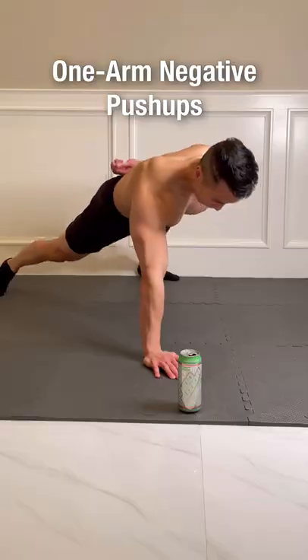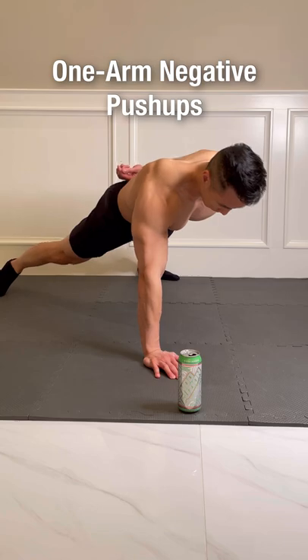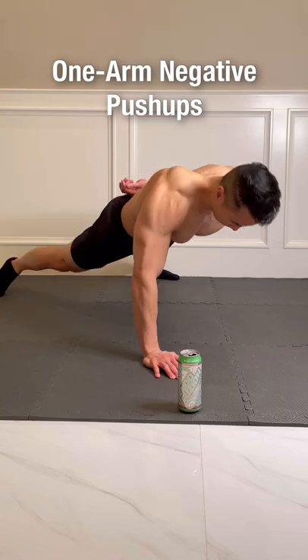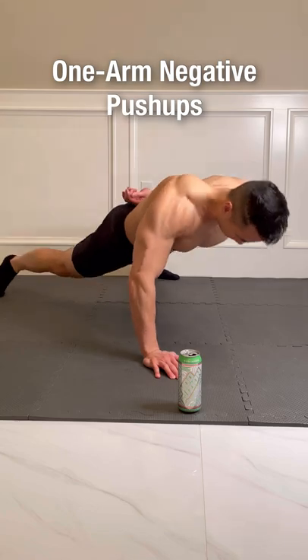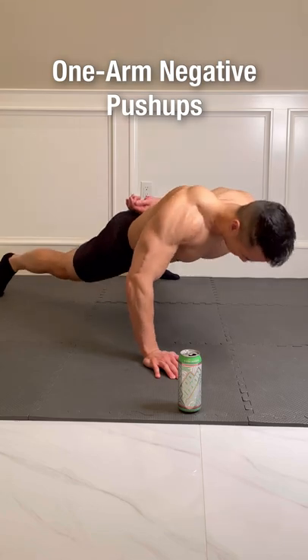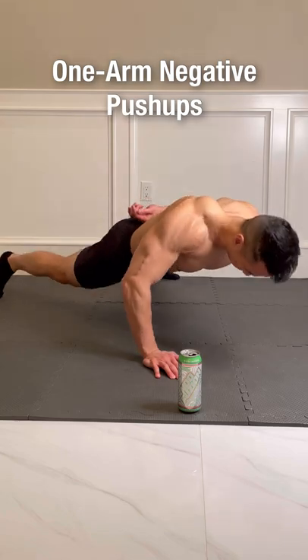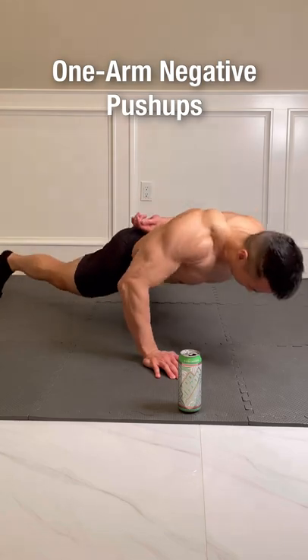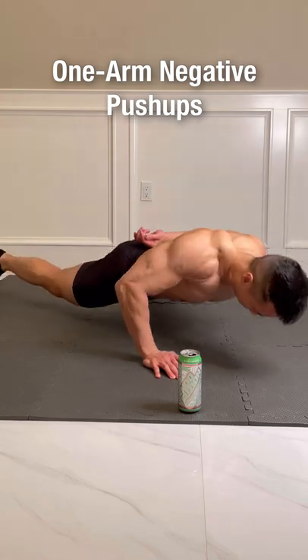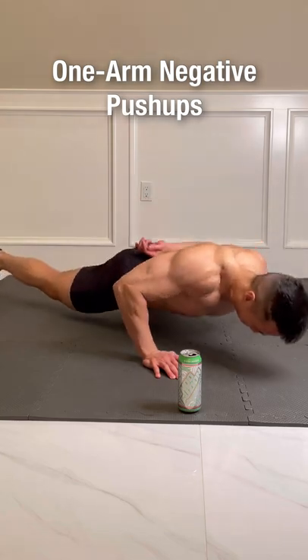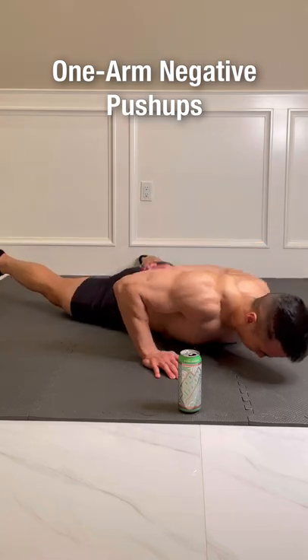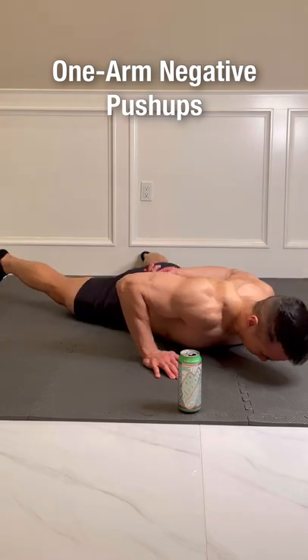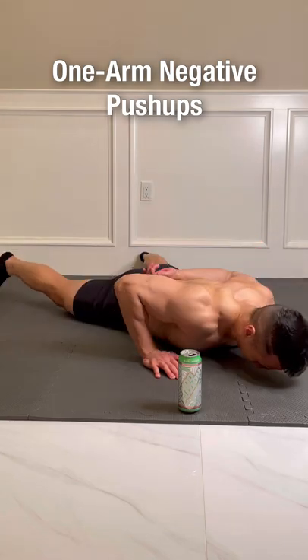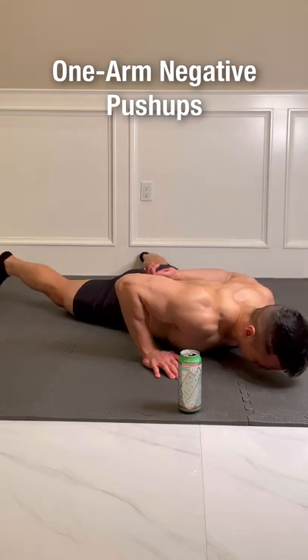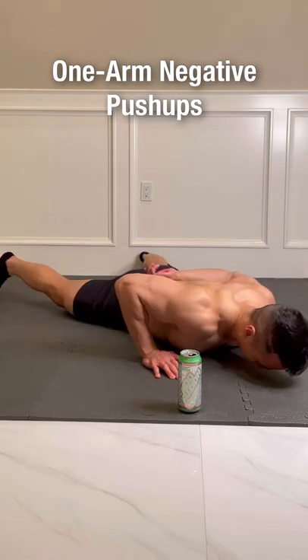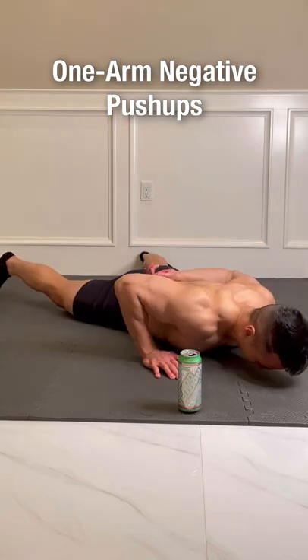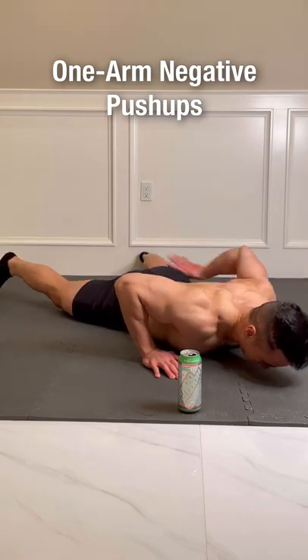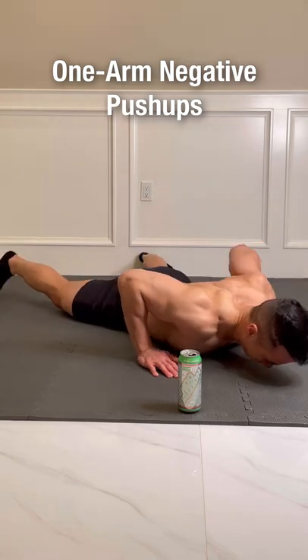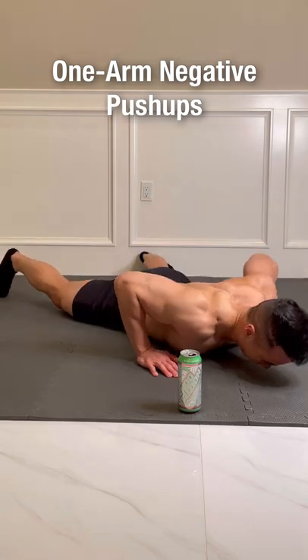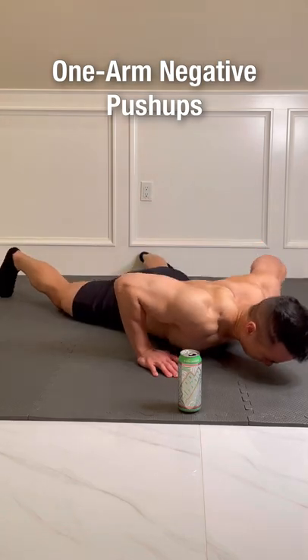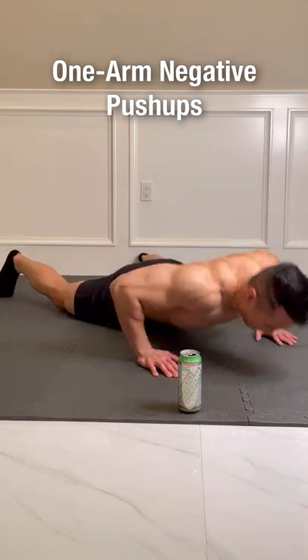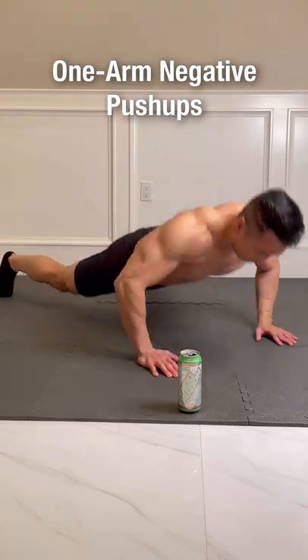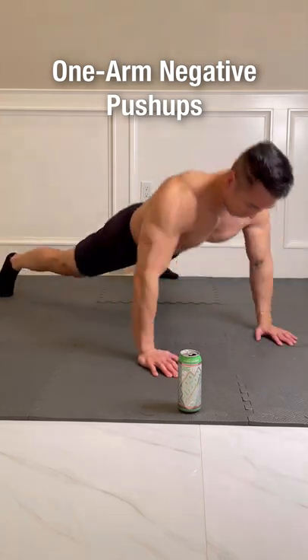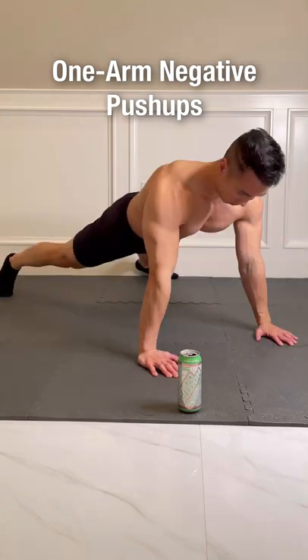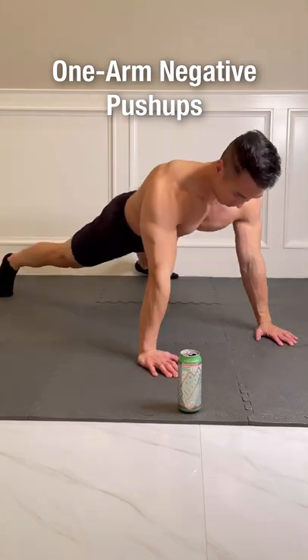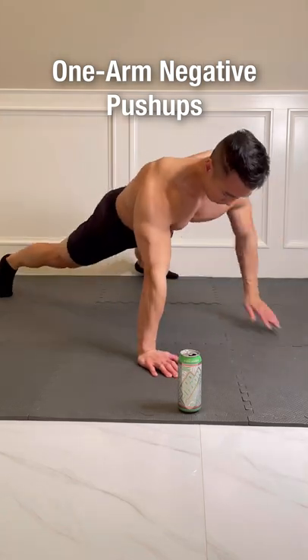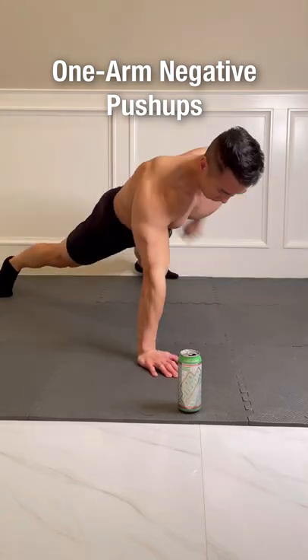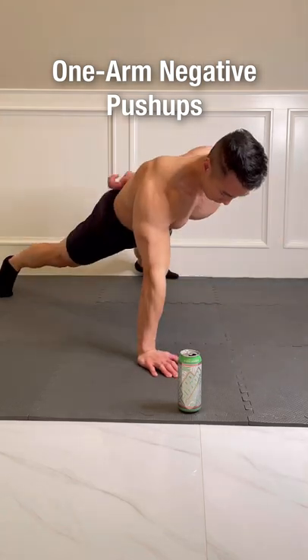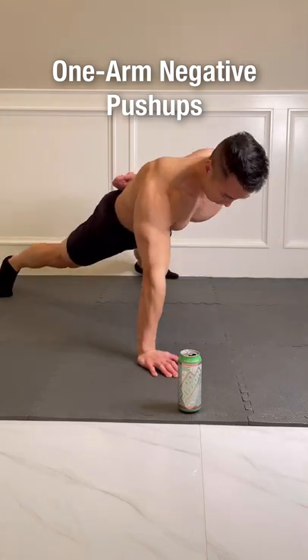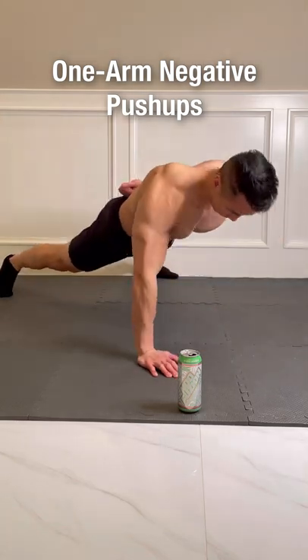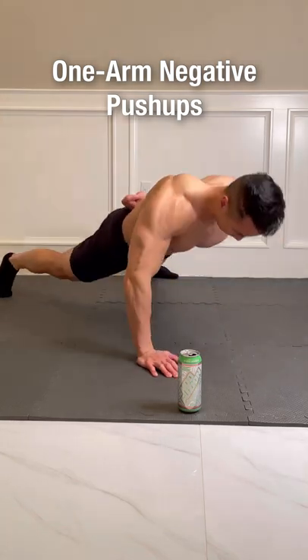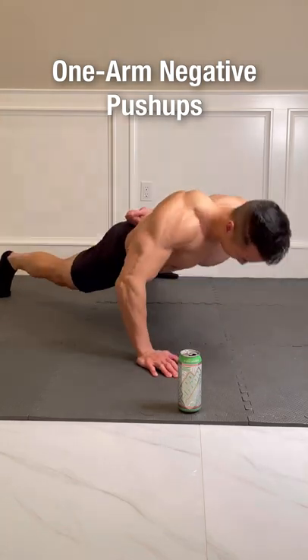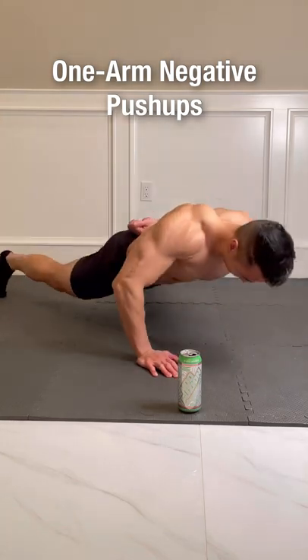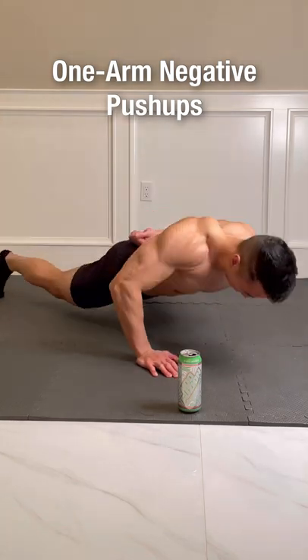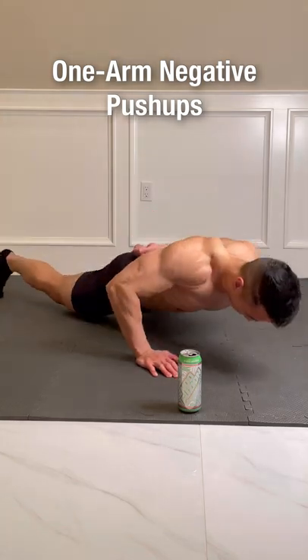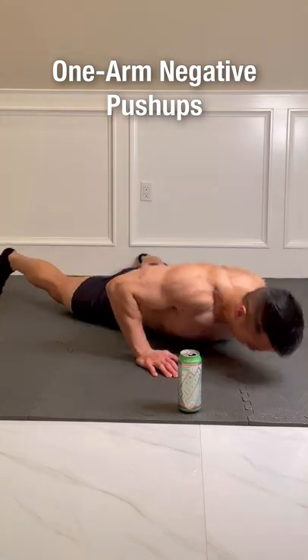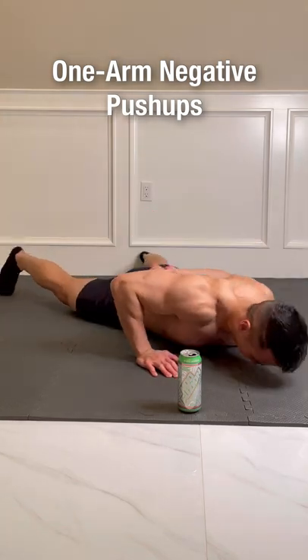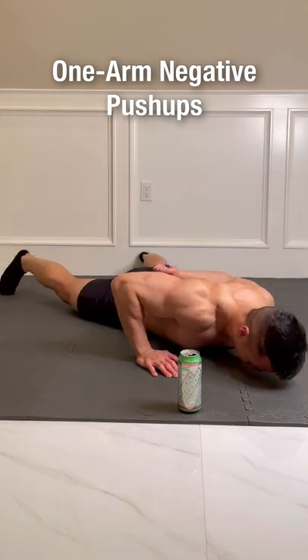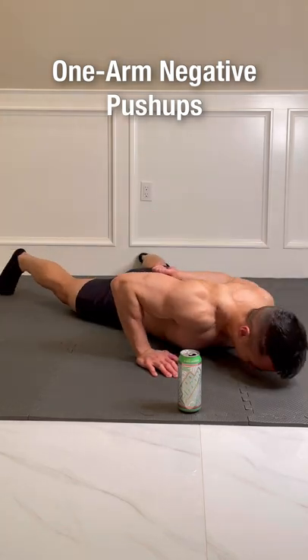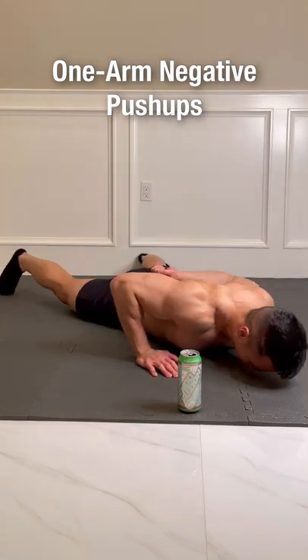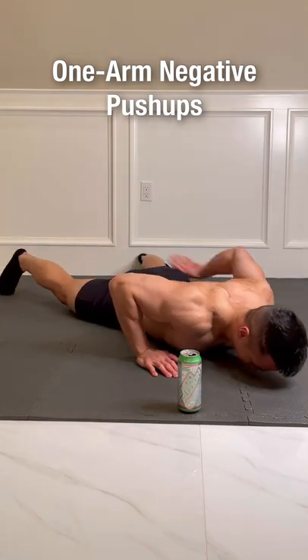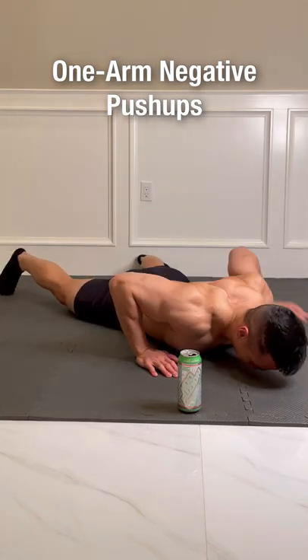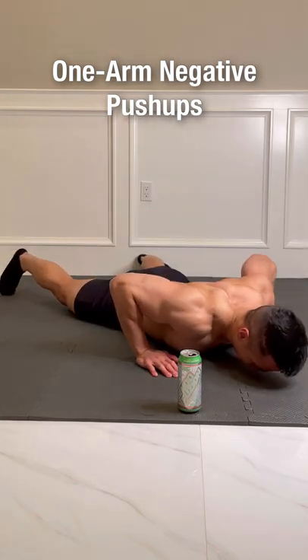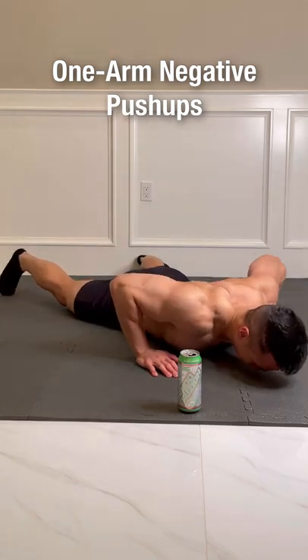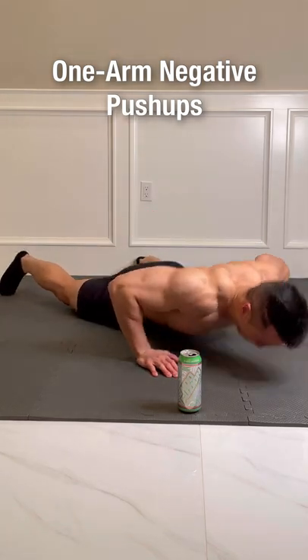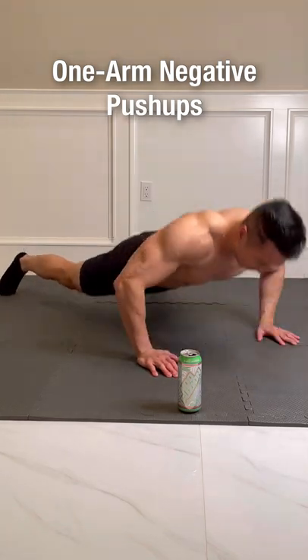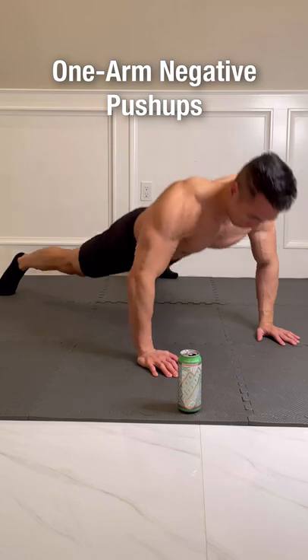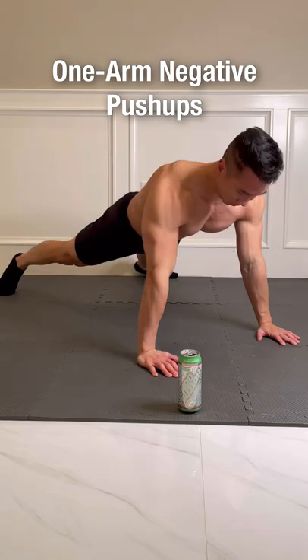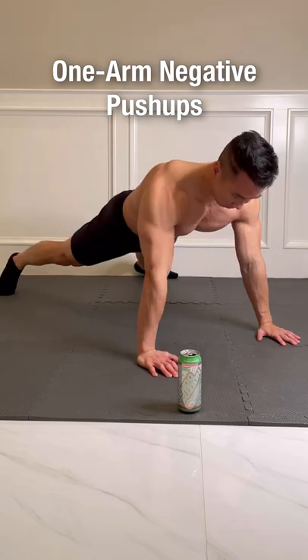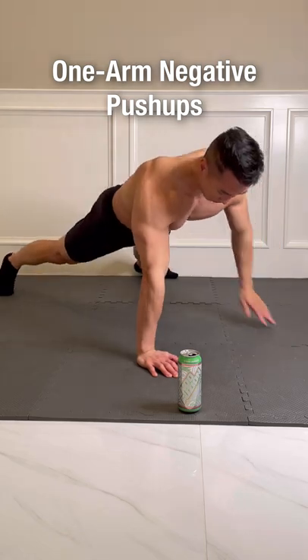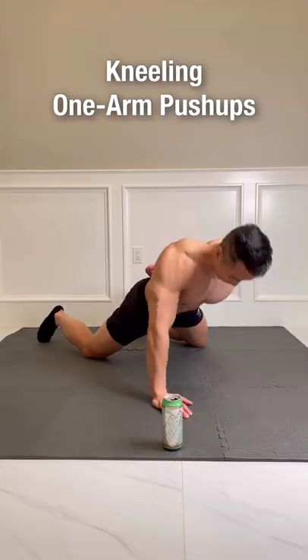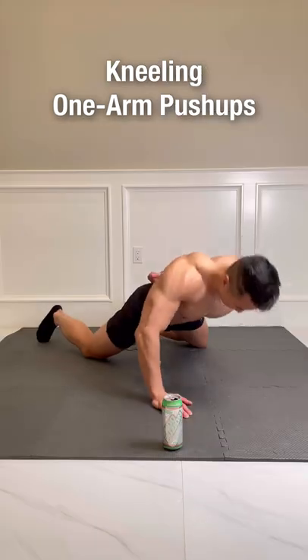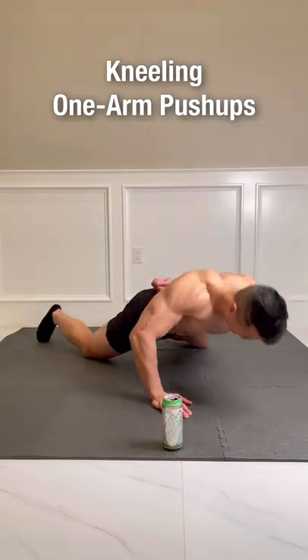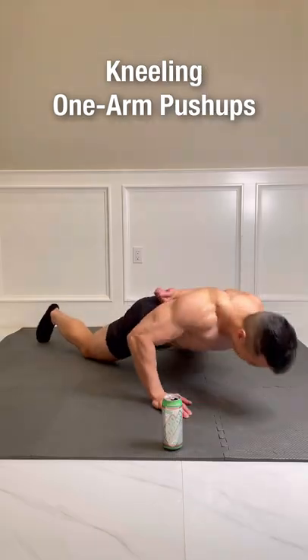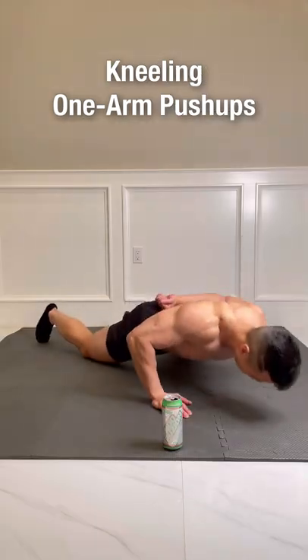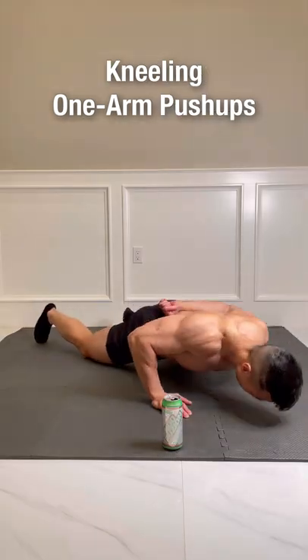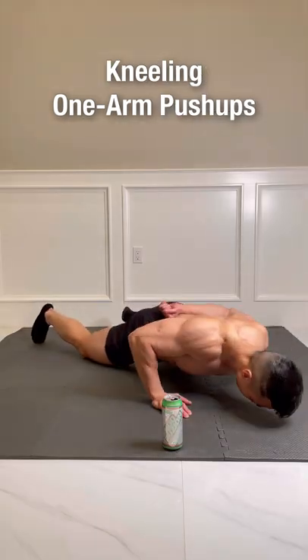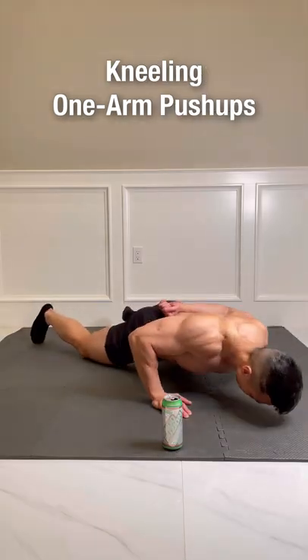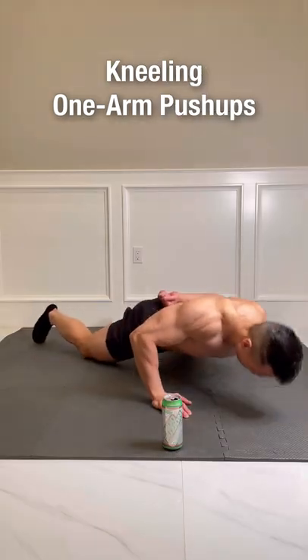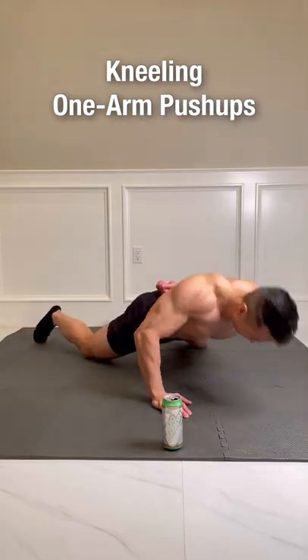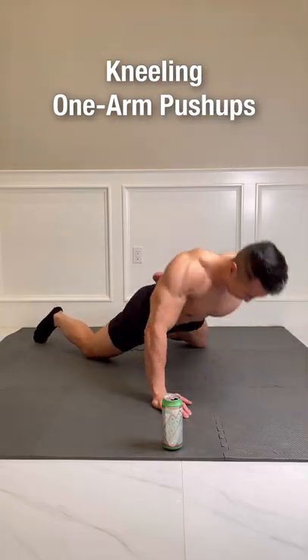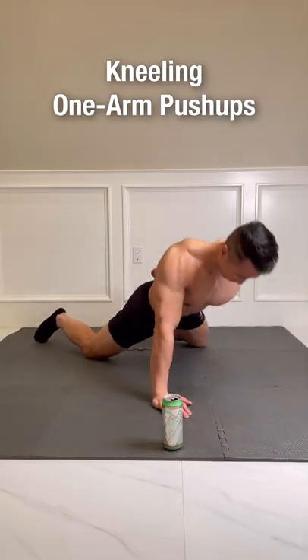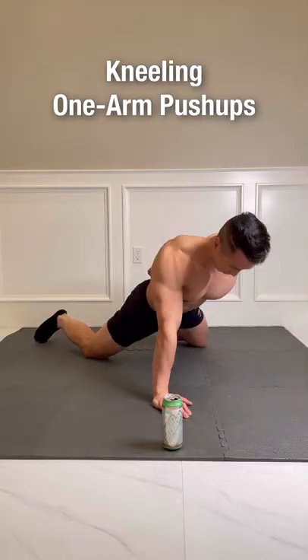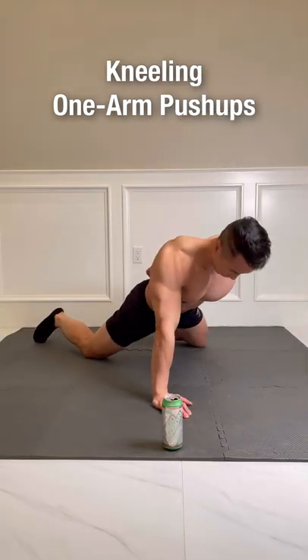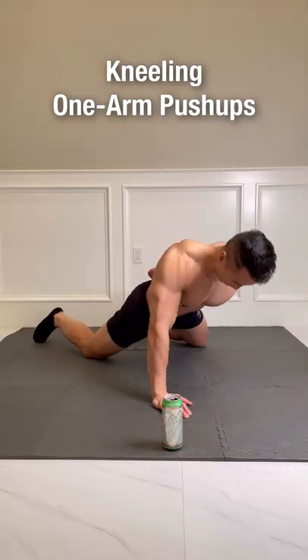Eccentric one-arm push-up, where you lower your body to the ground with one arm and push yourself back up with two arms. Kneeling one-arm push-up.